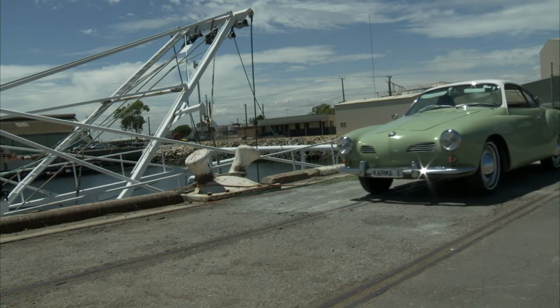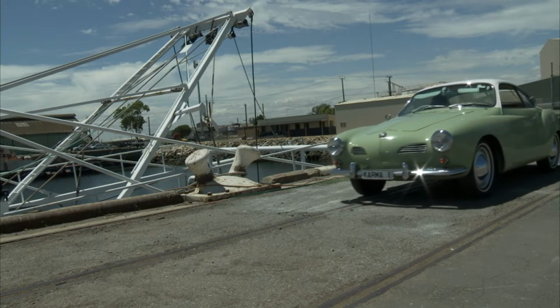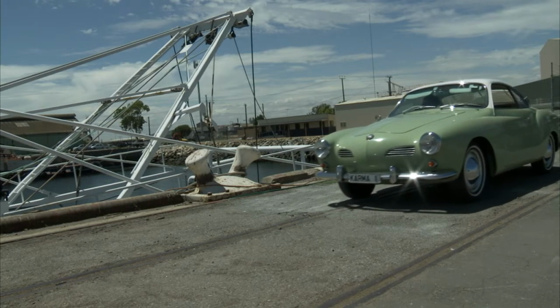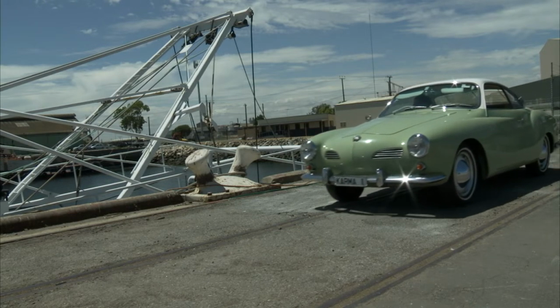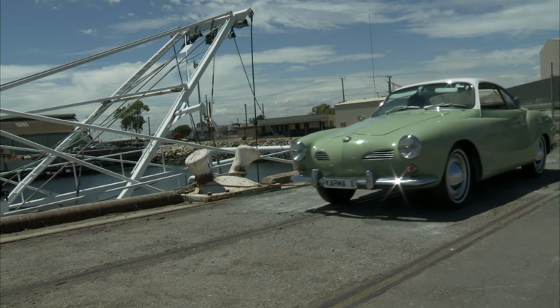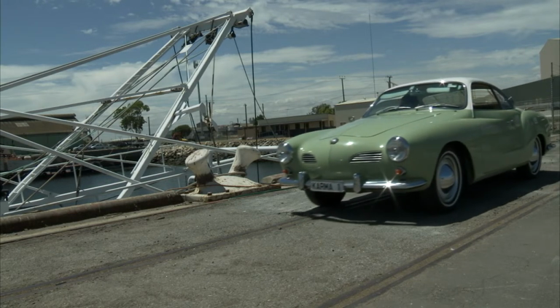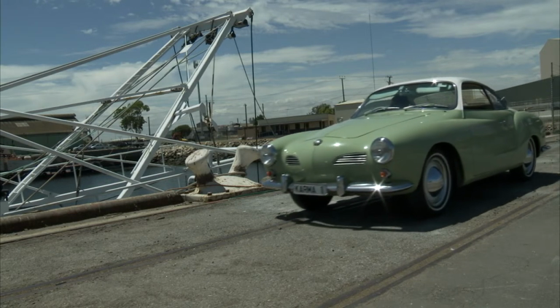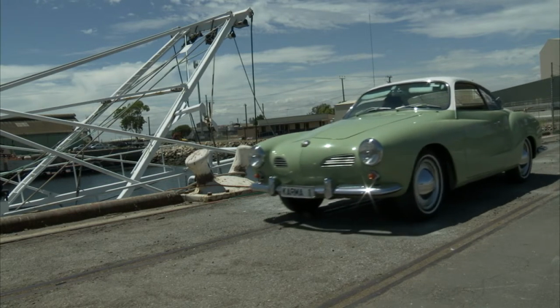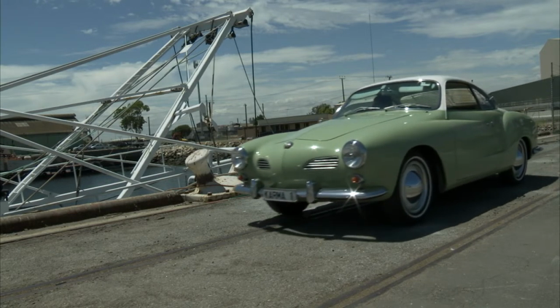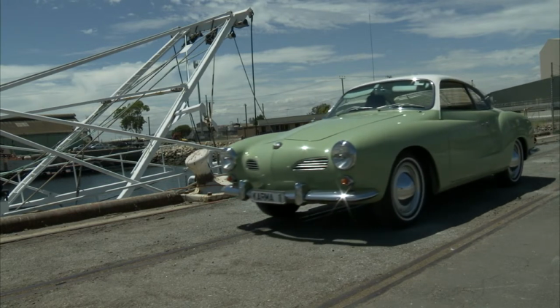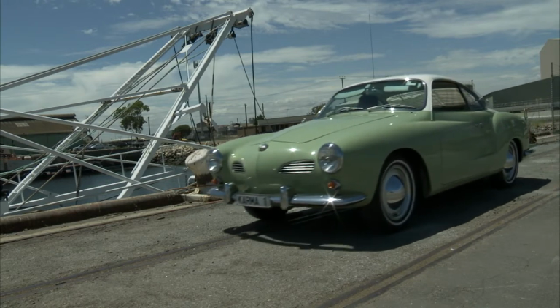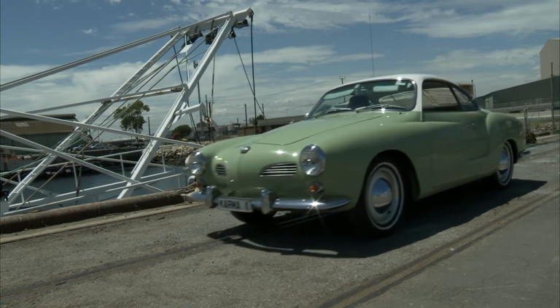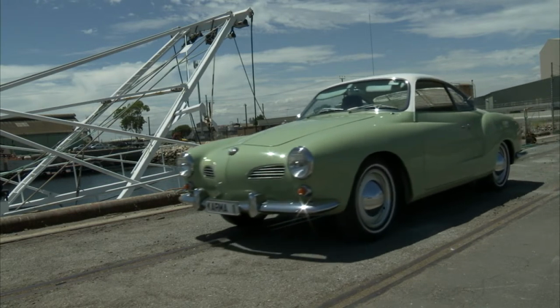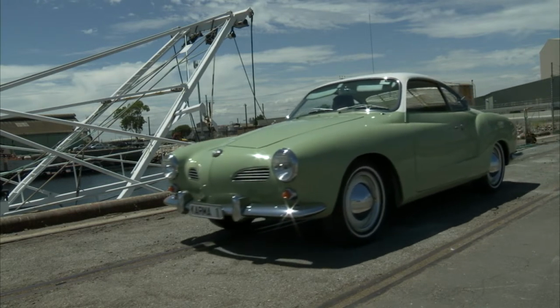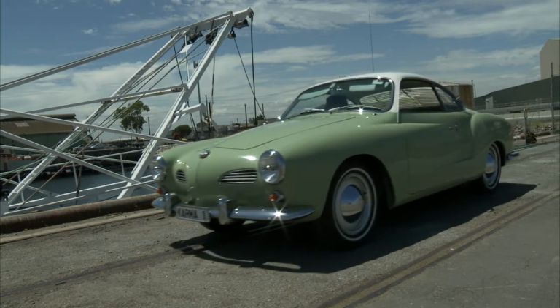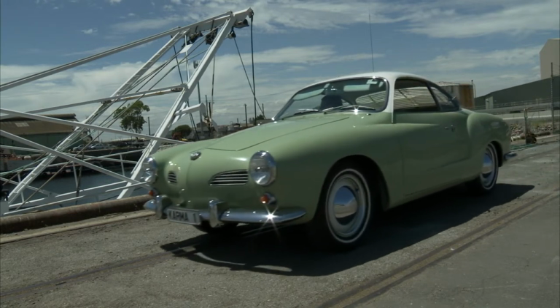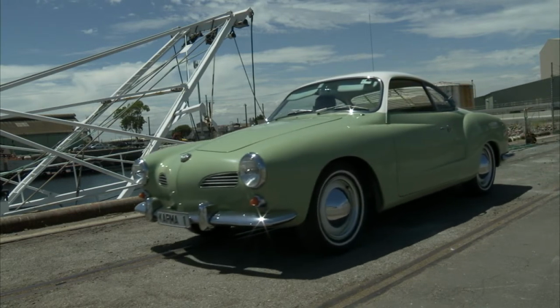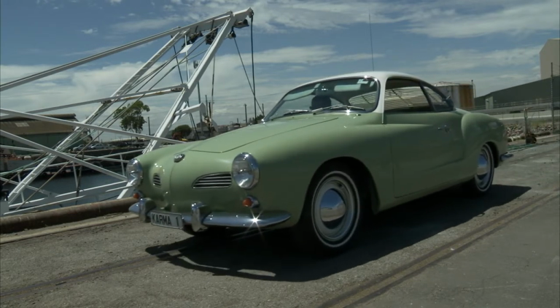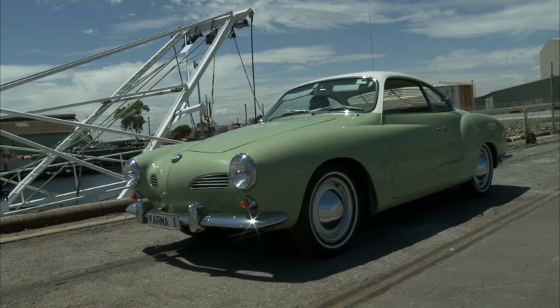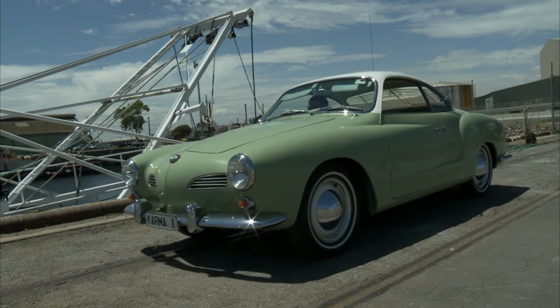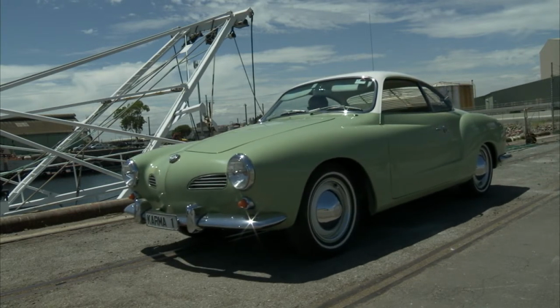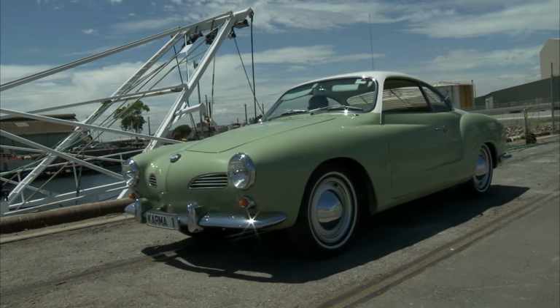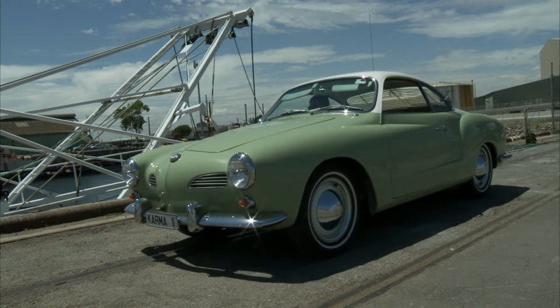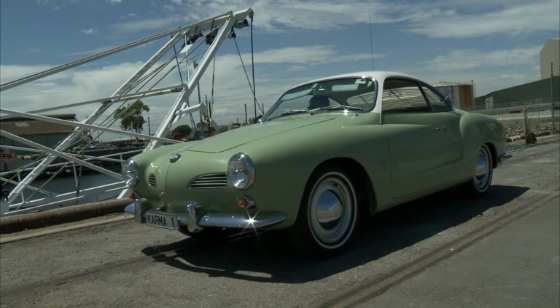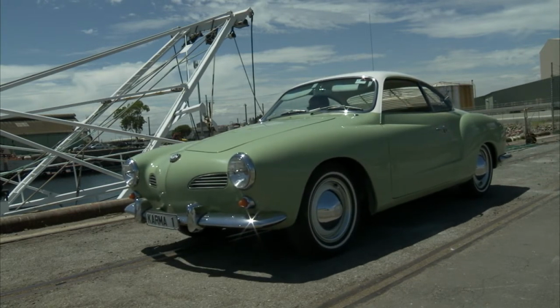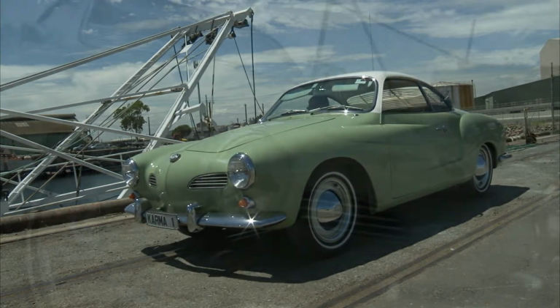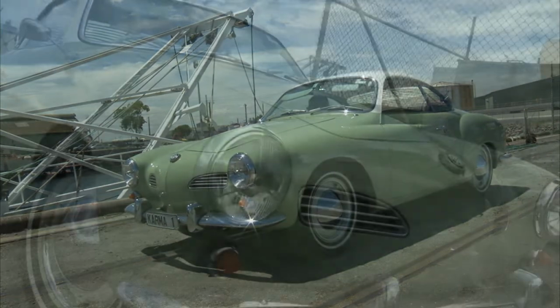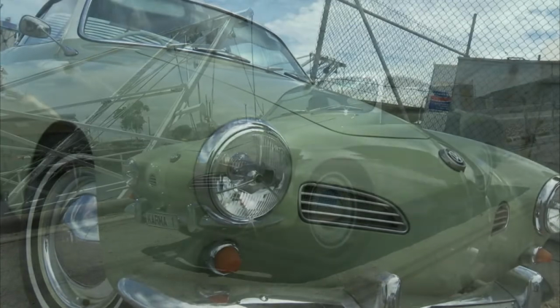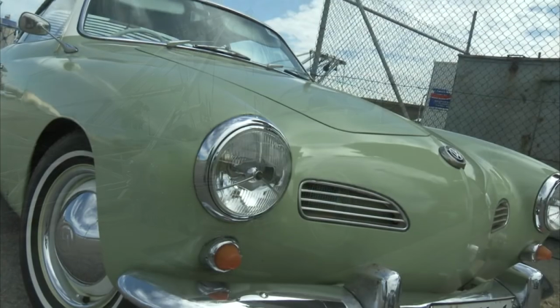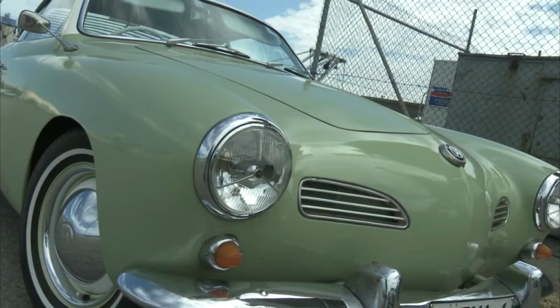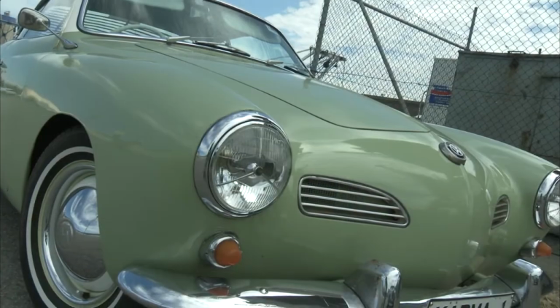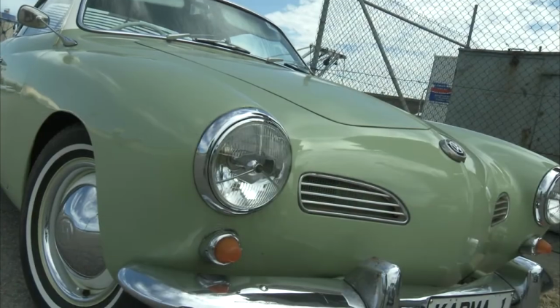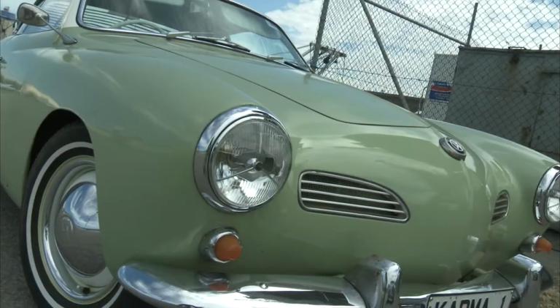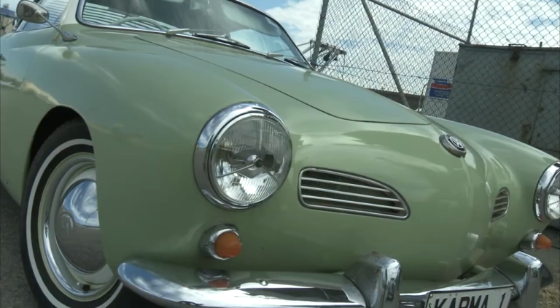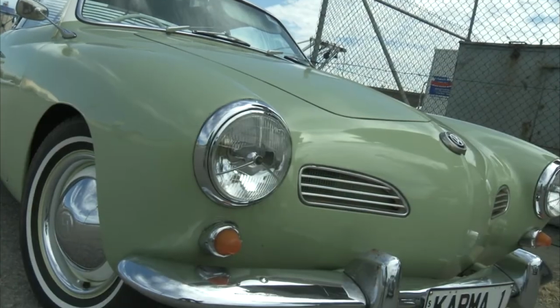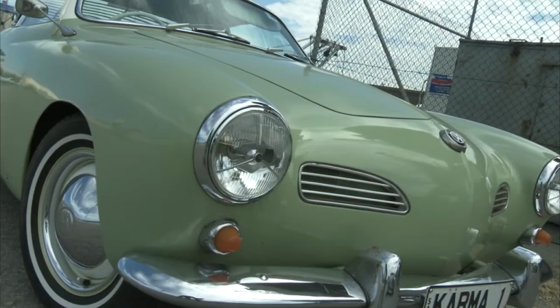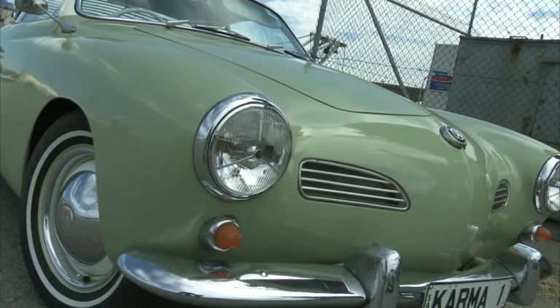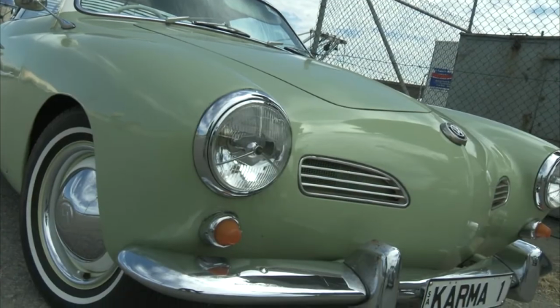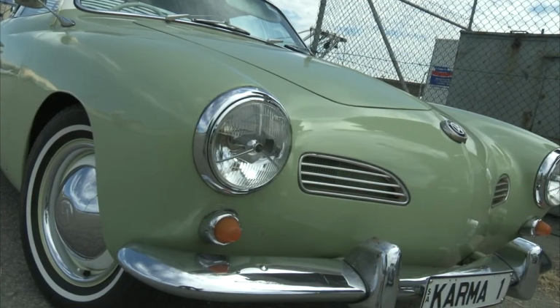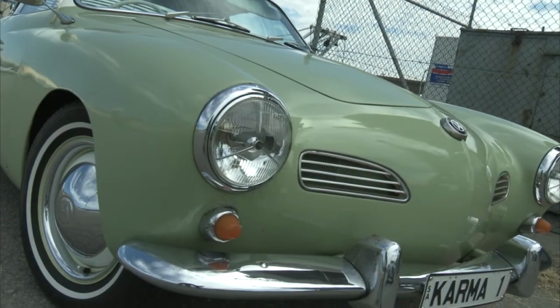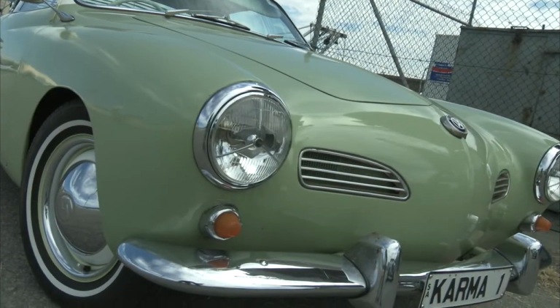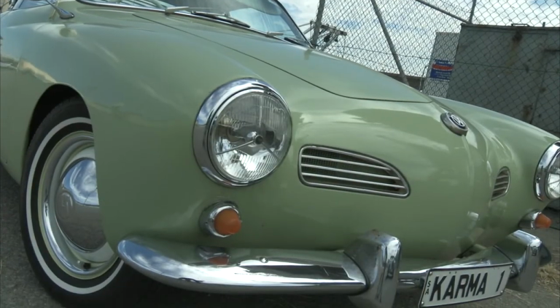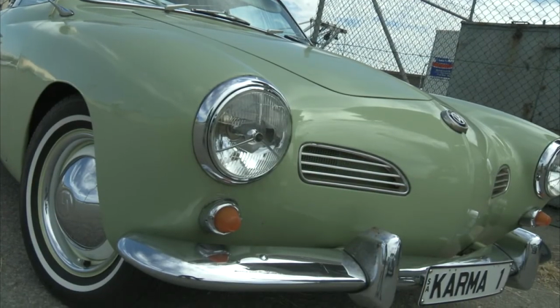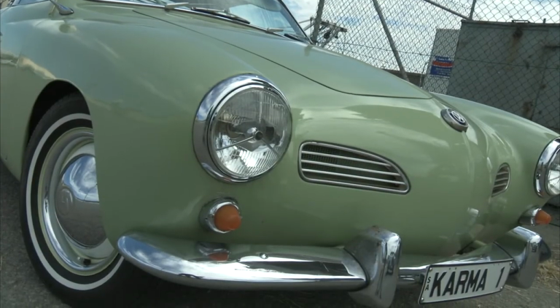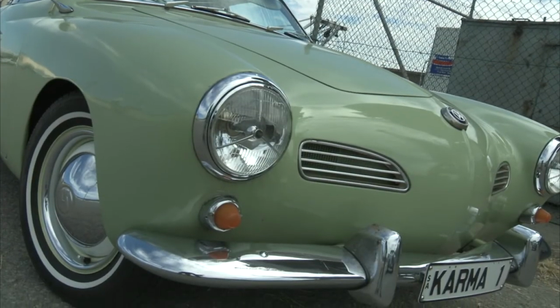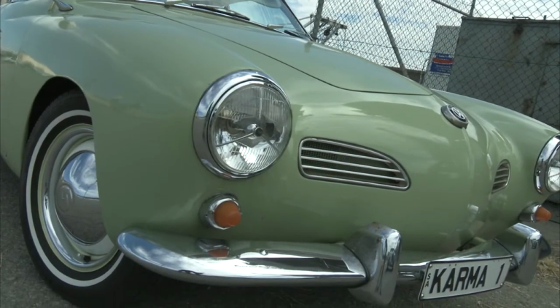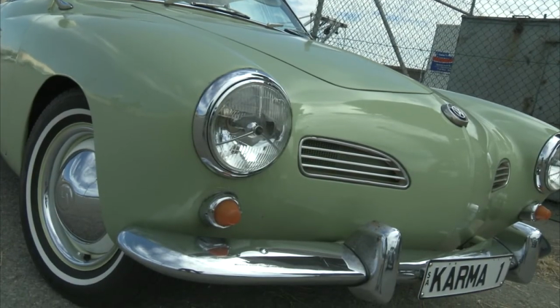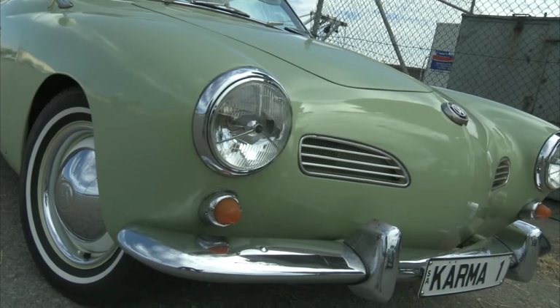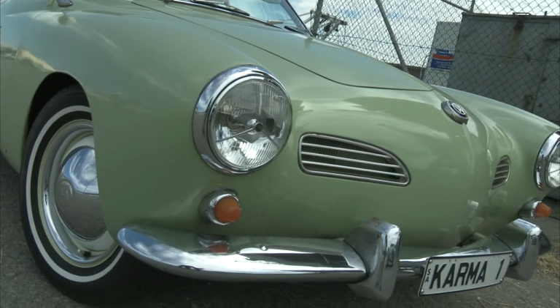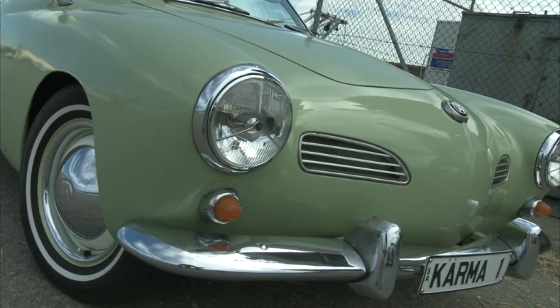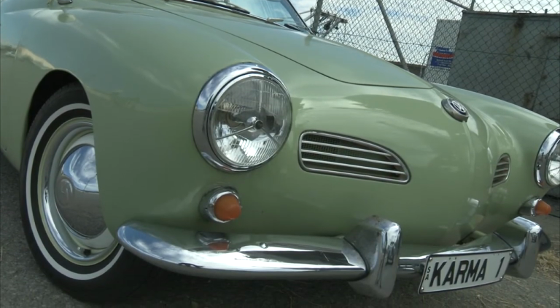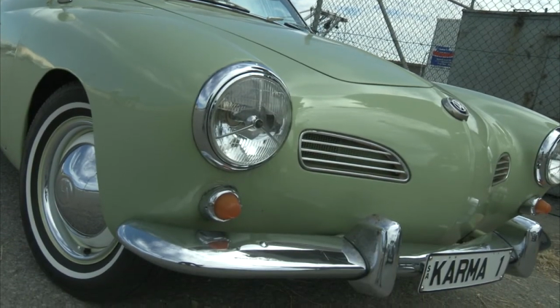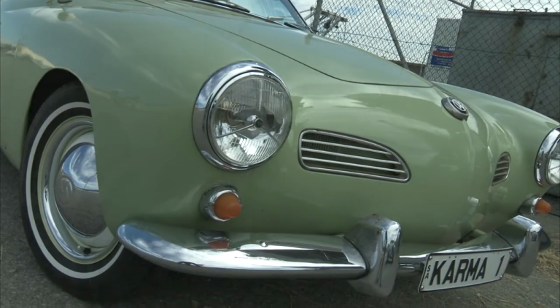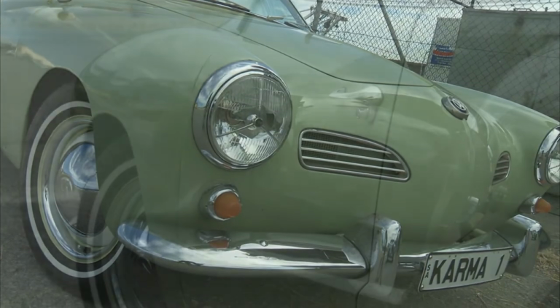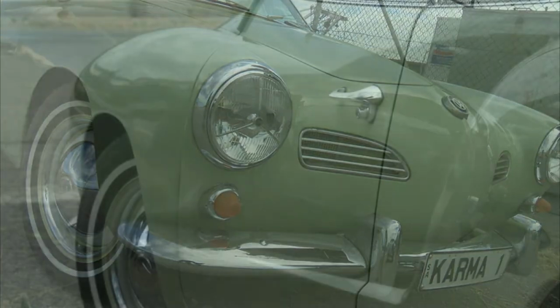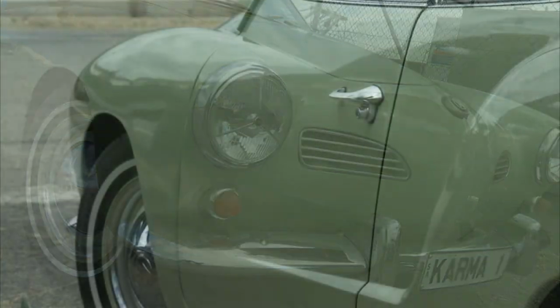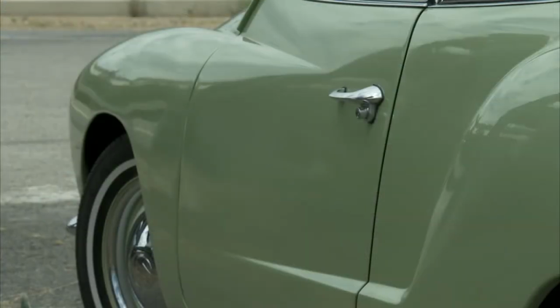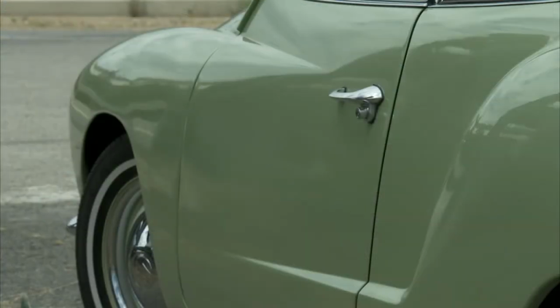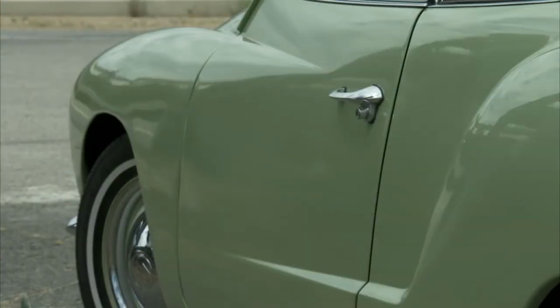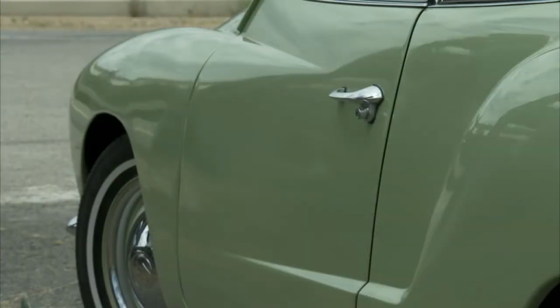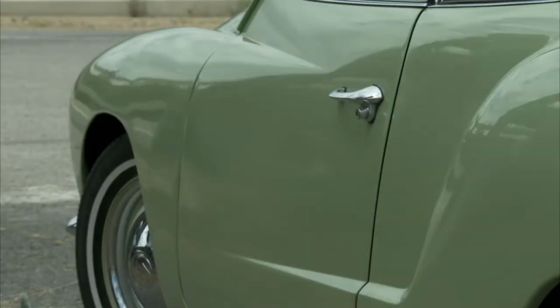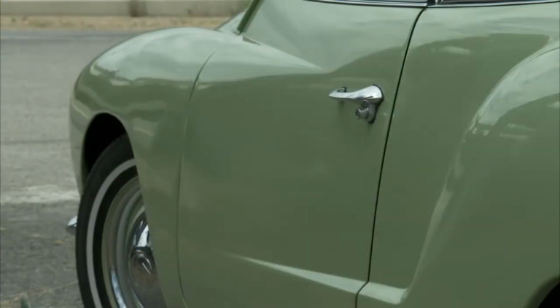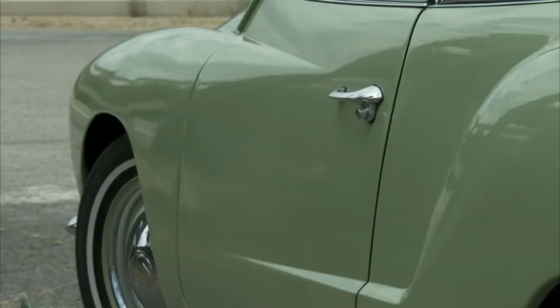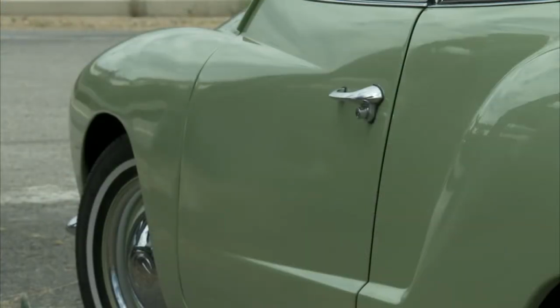Welcome to CC, the classic car show. In this show, we meet a classic German with some very smooth lines.